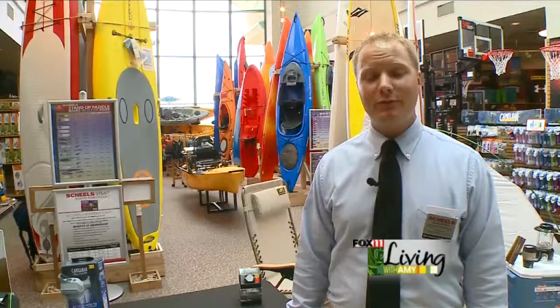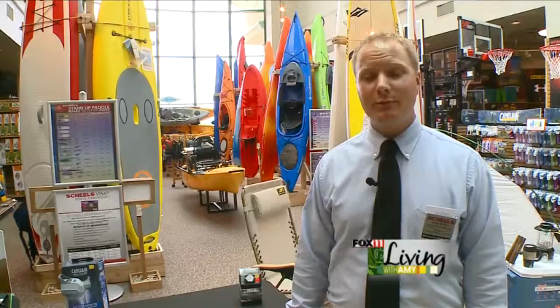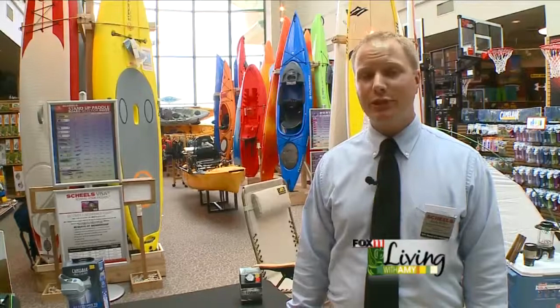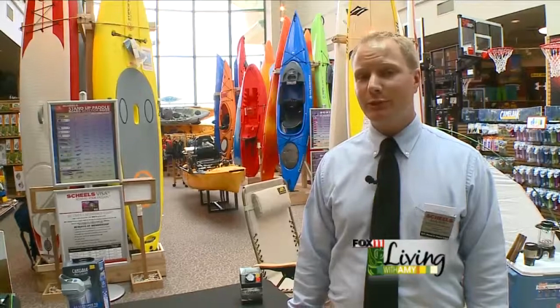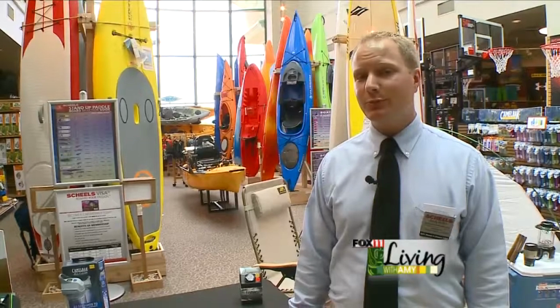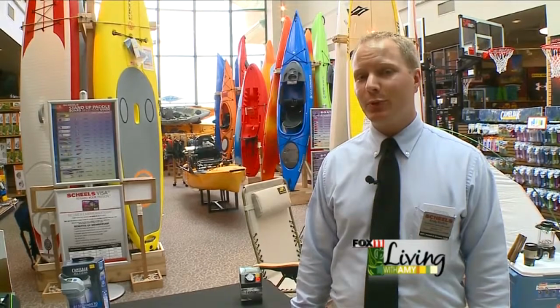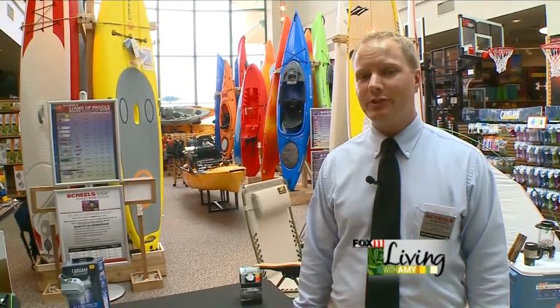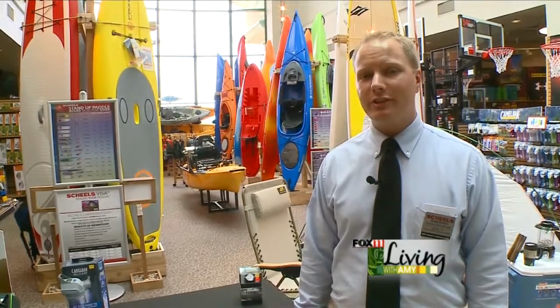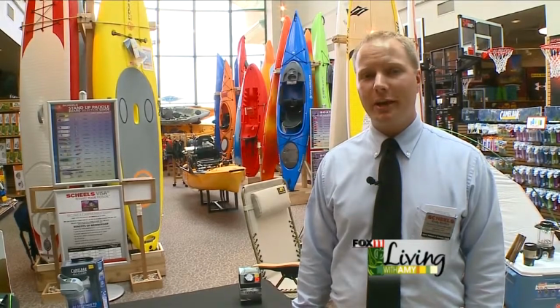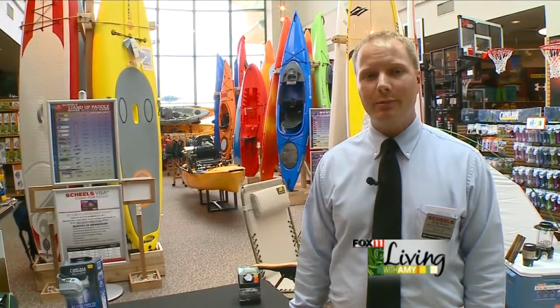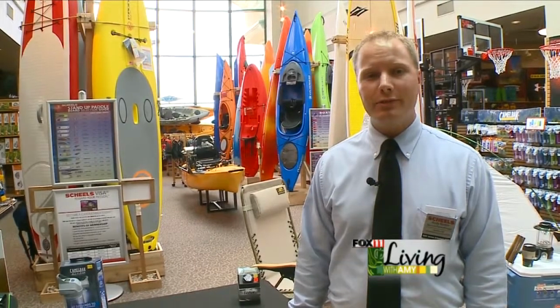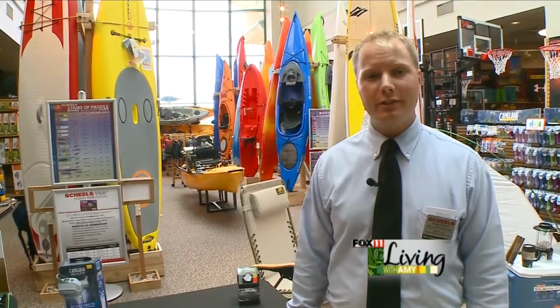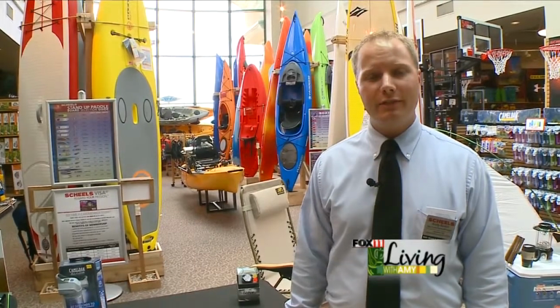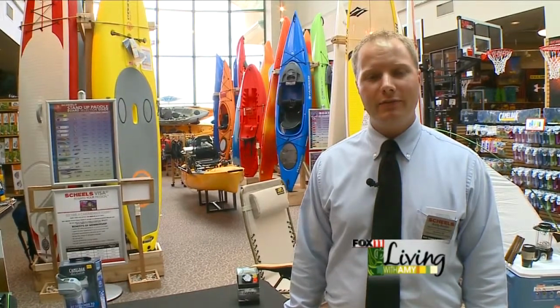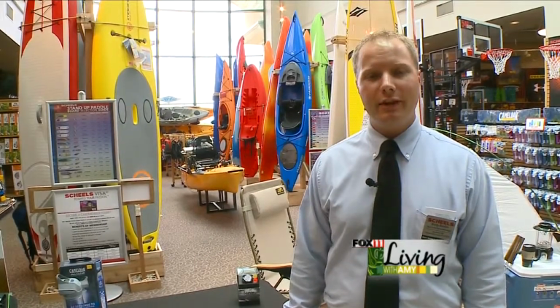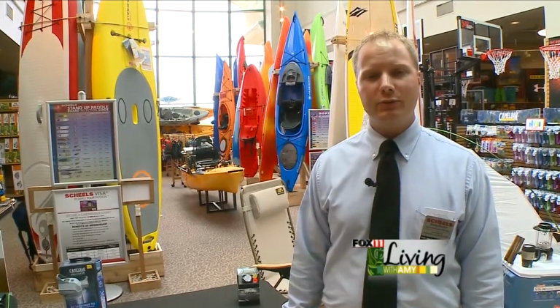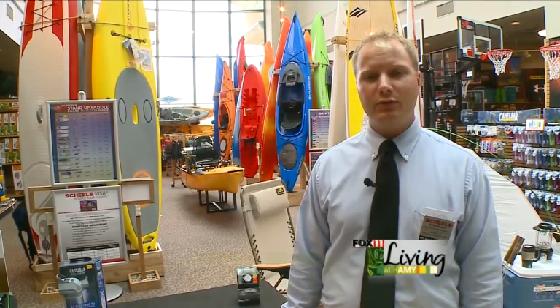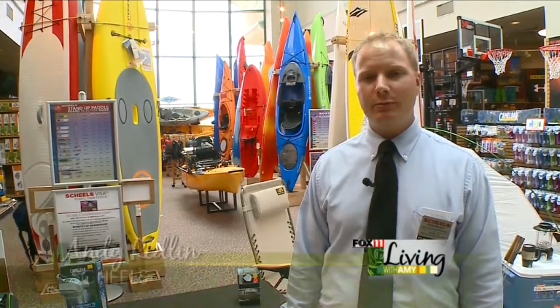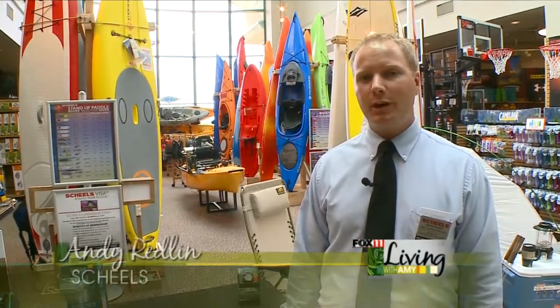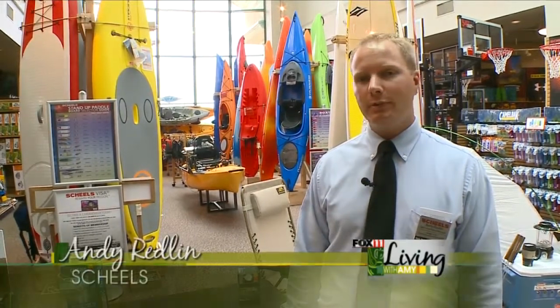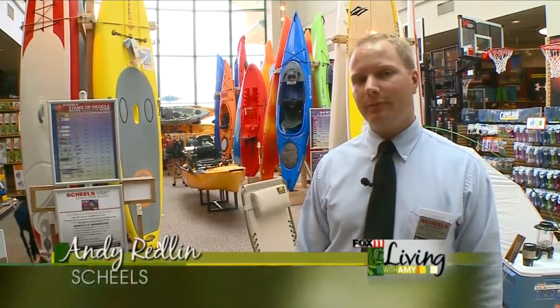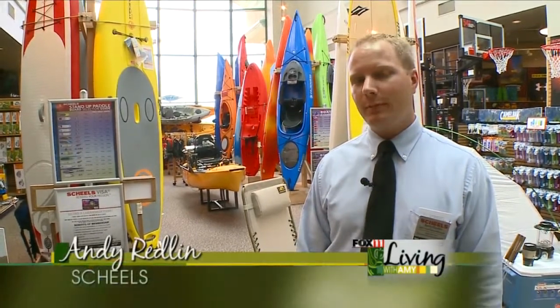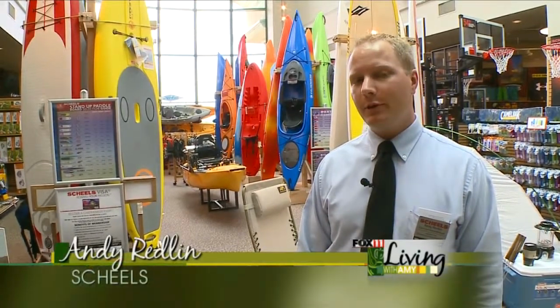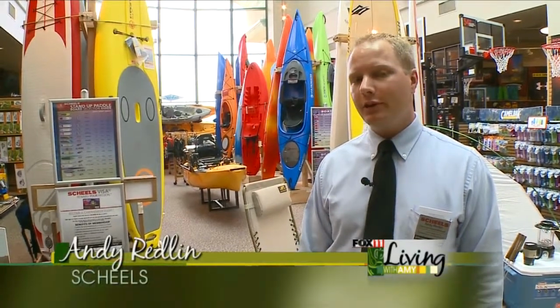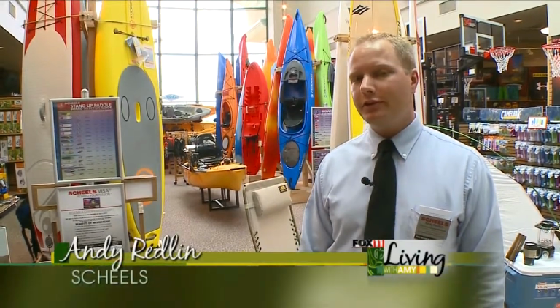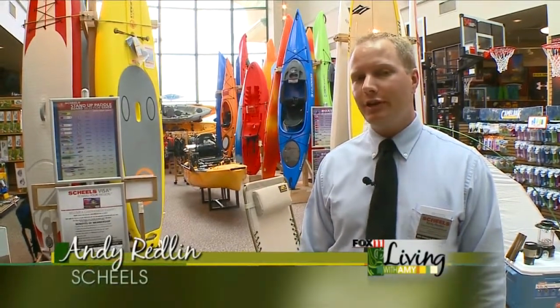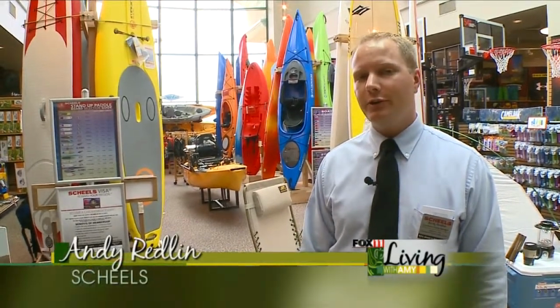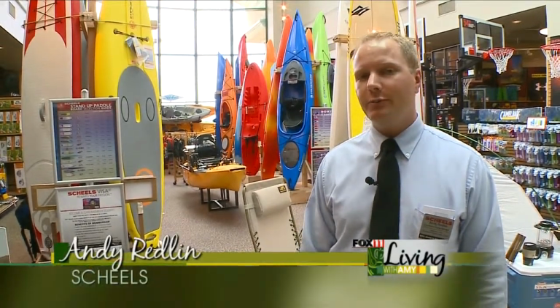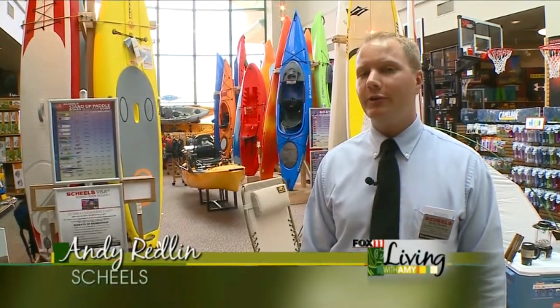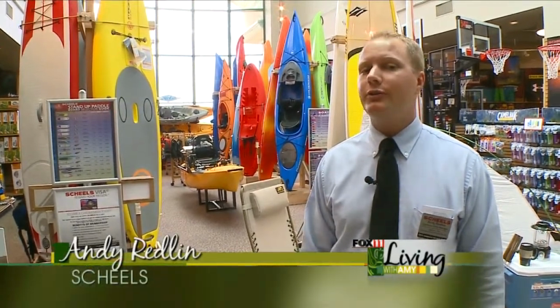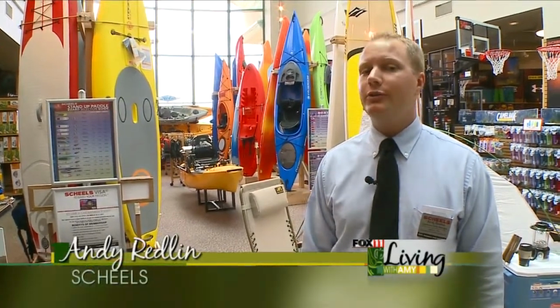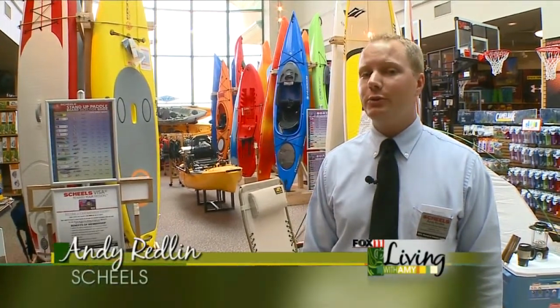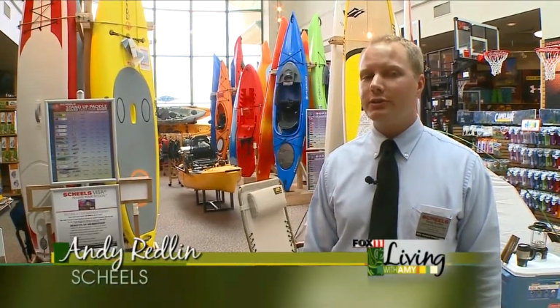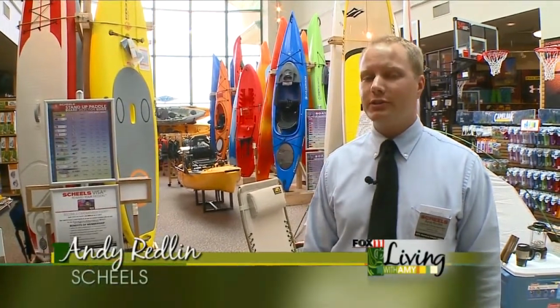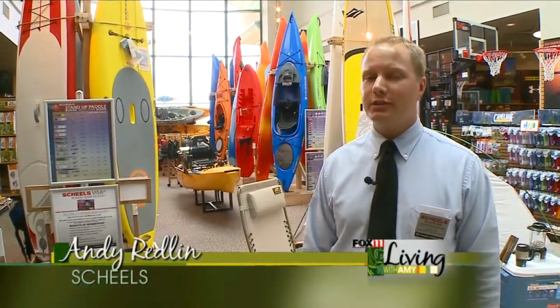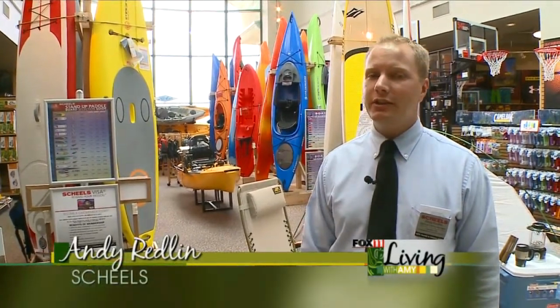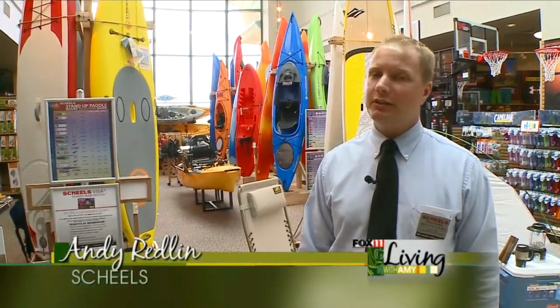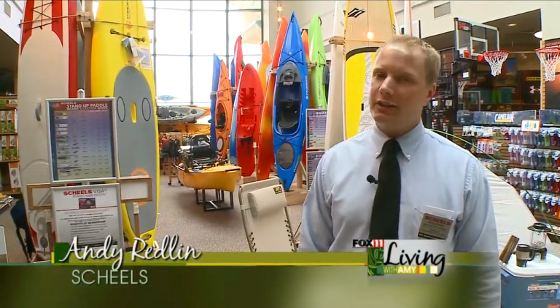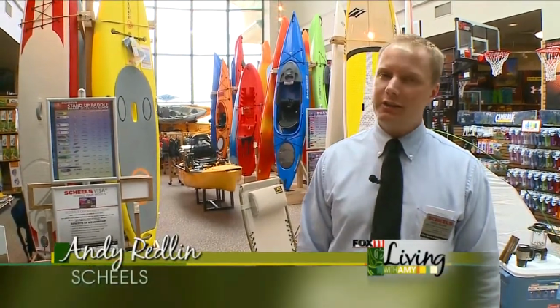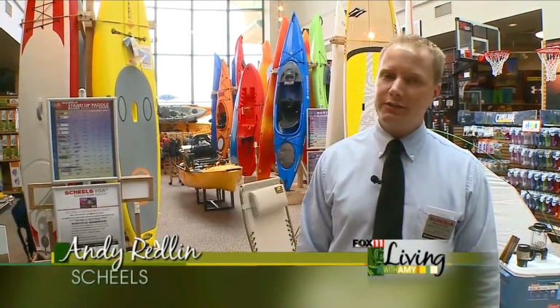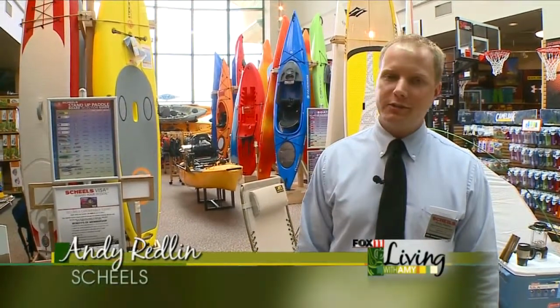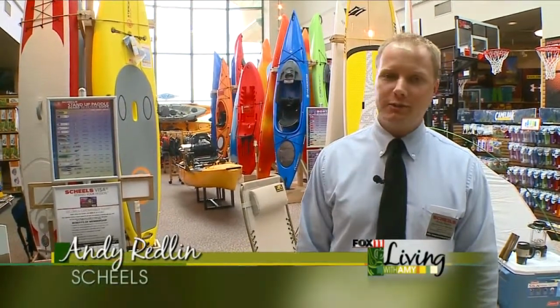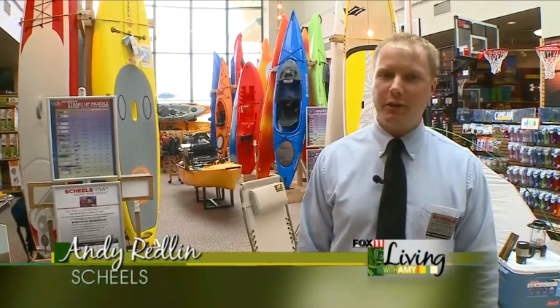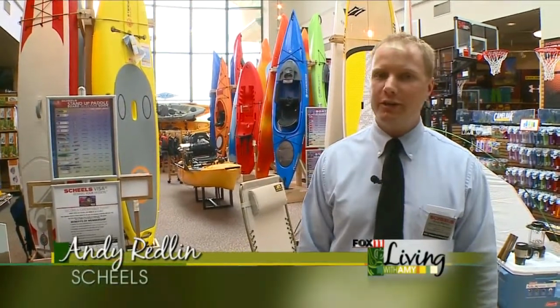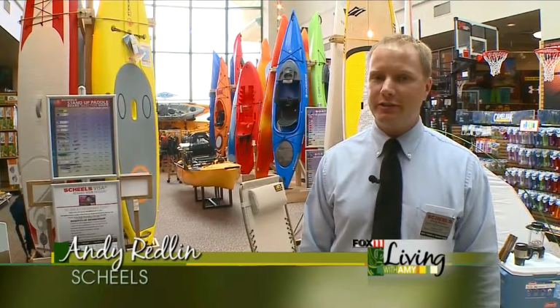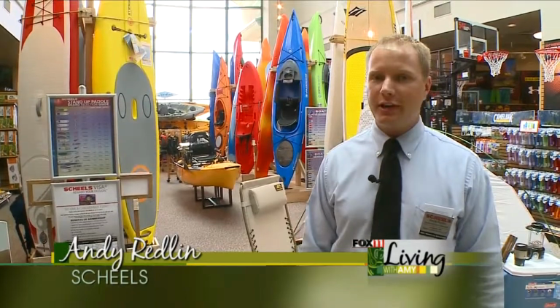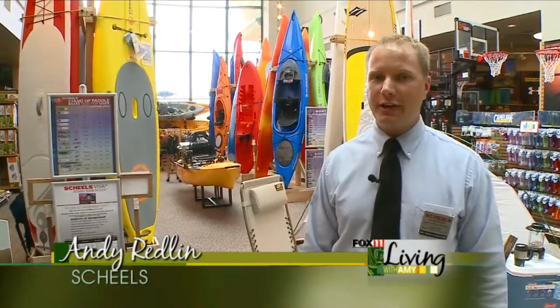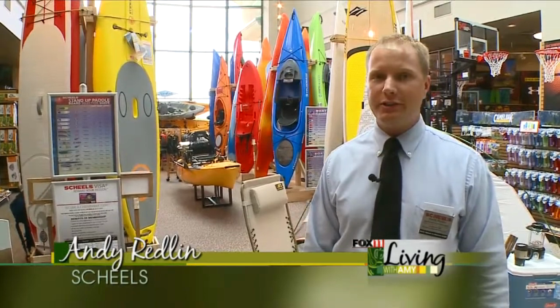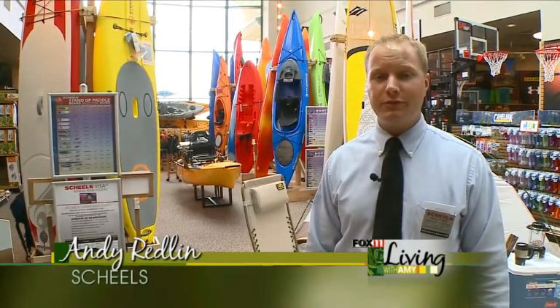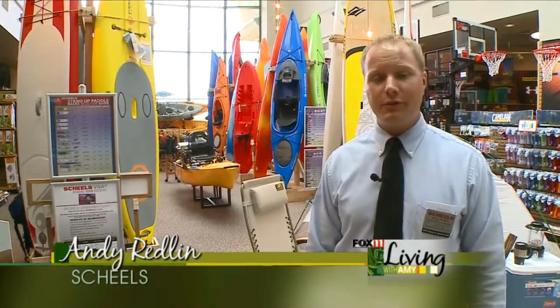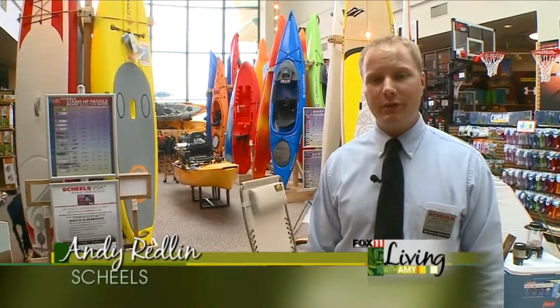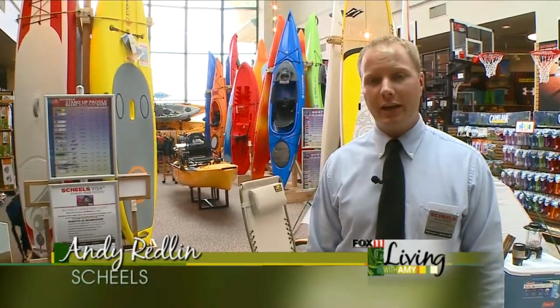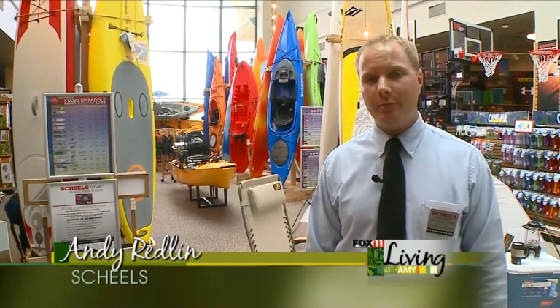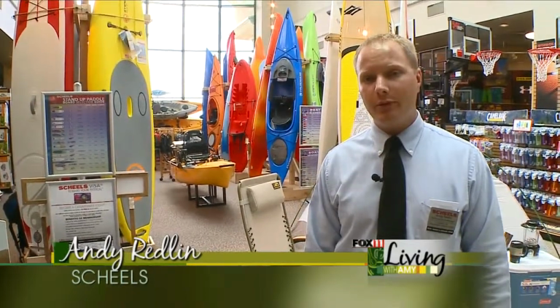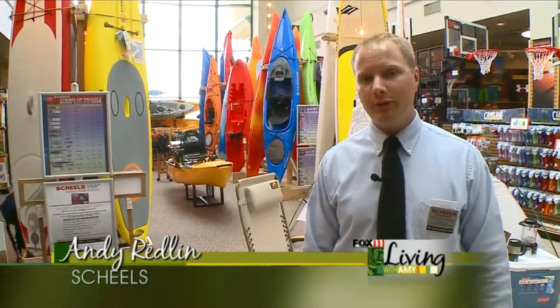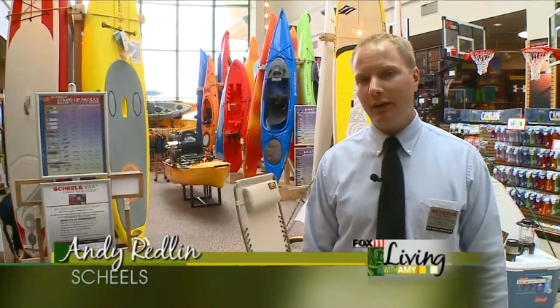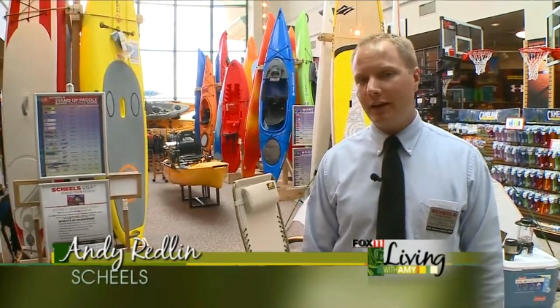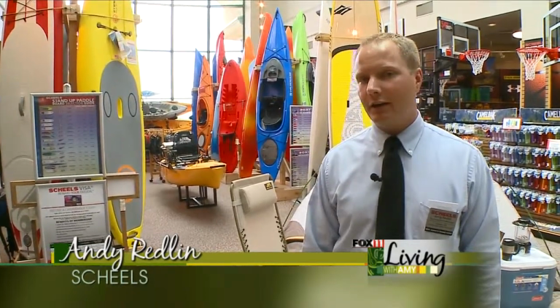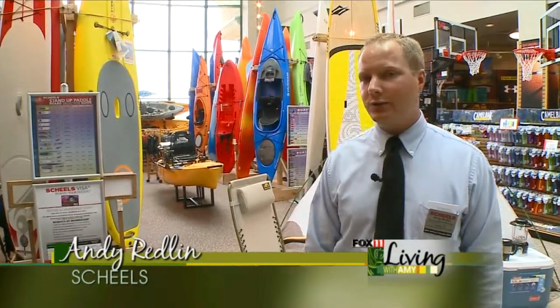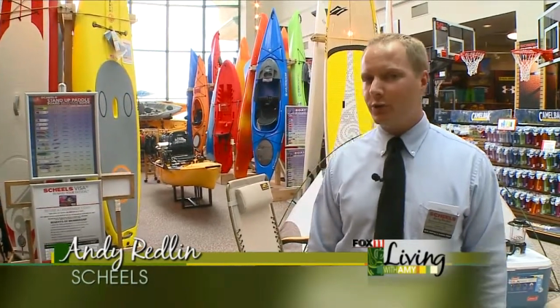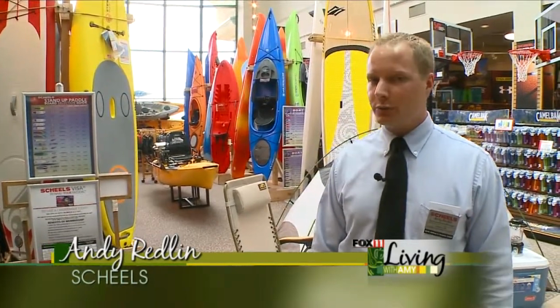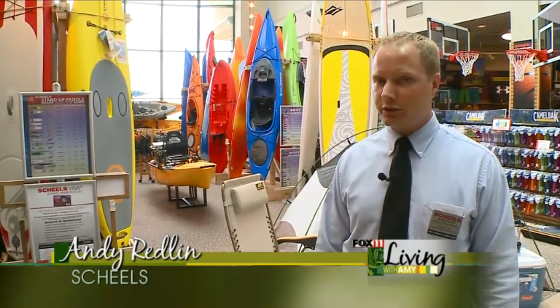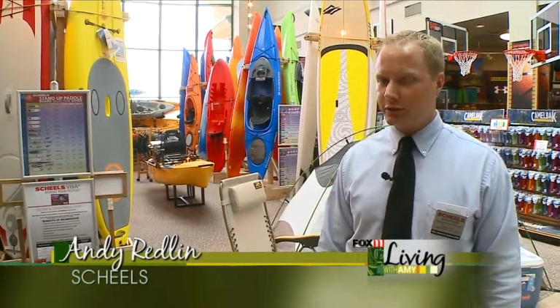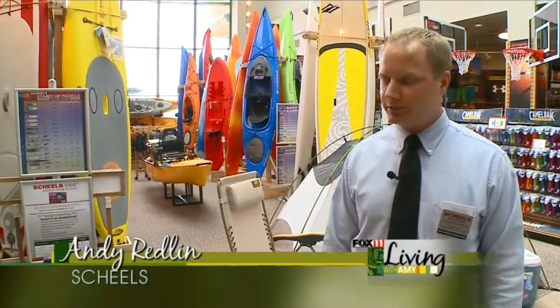From Shield Sports in Appleton in the Fox River Mall. I'm here to tell you about the newest, latest, trendiest gadgets for the camping and outdoor world.